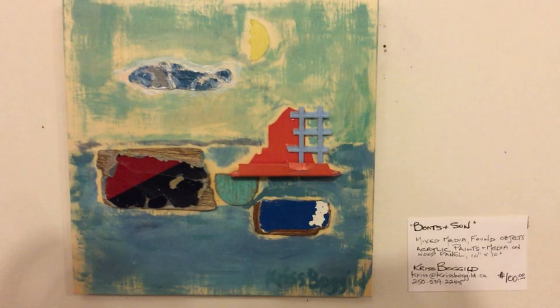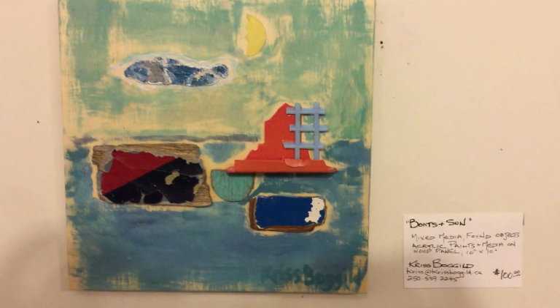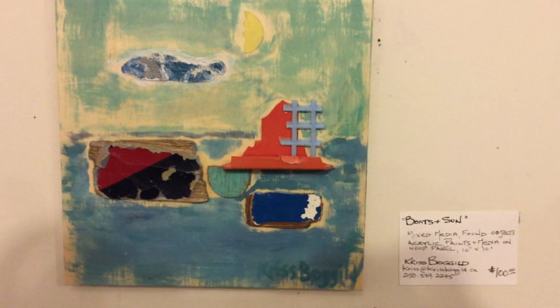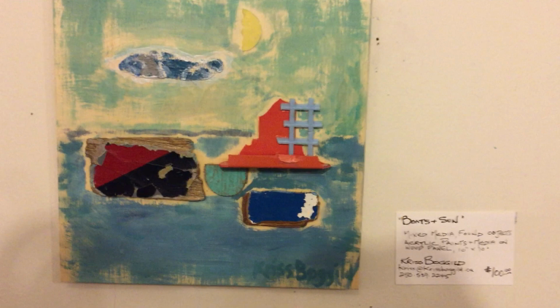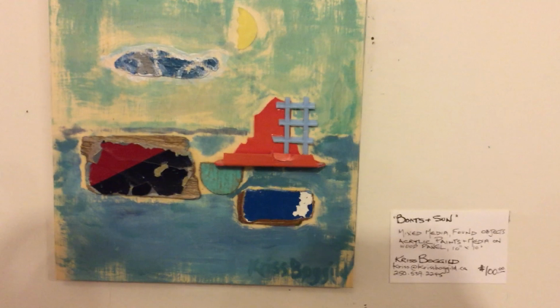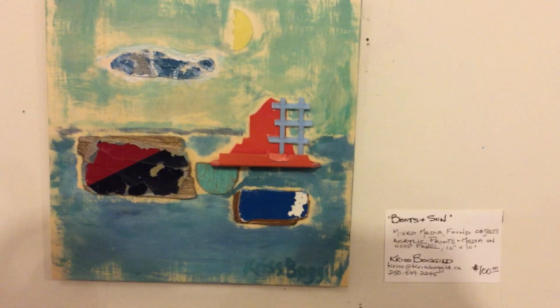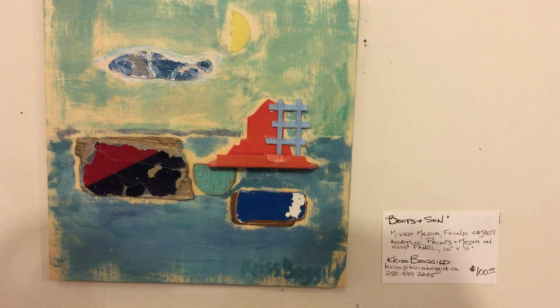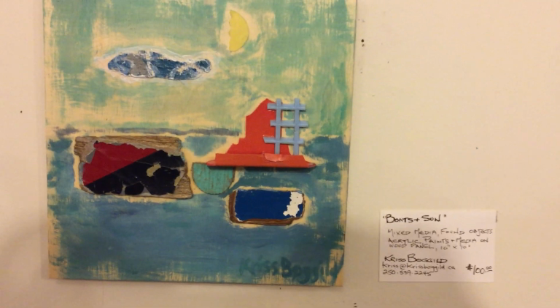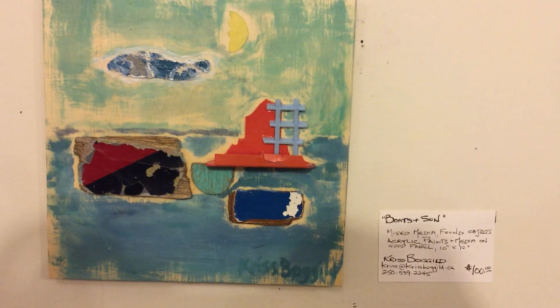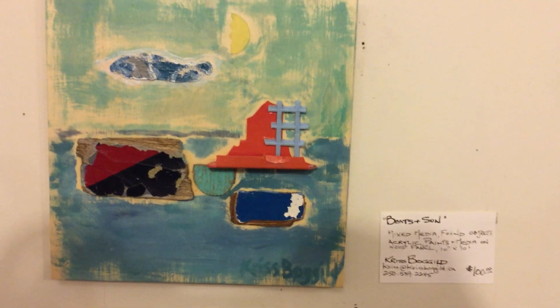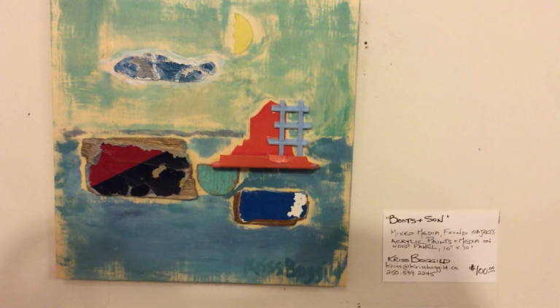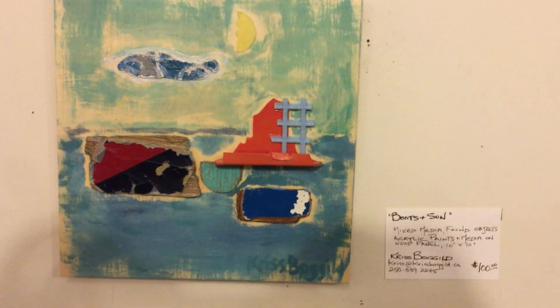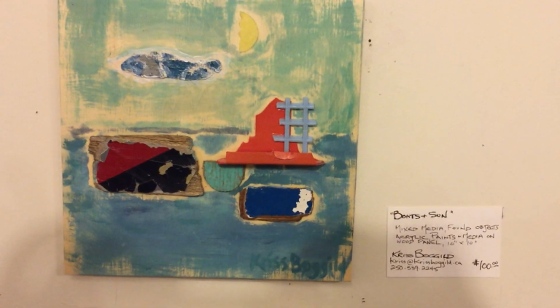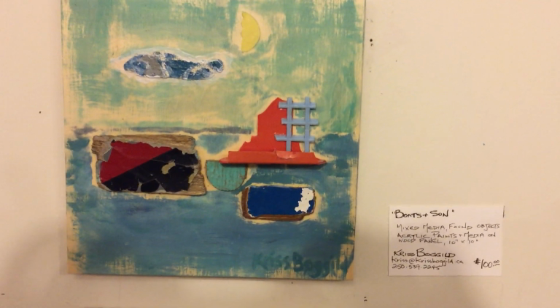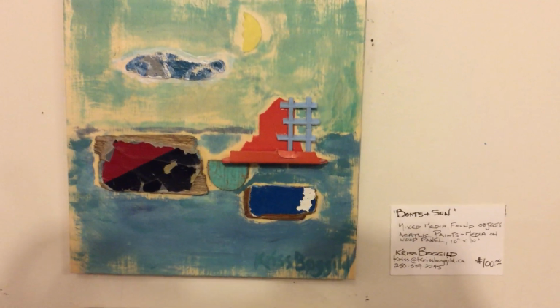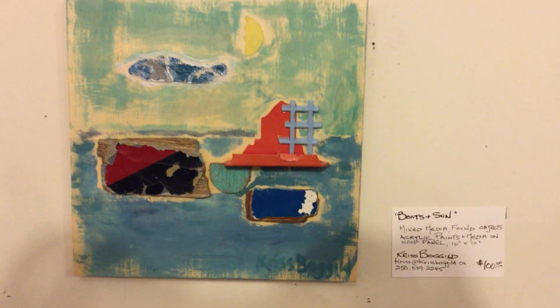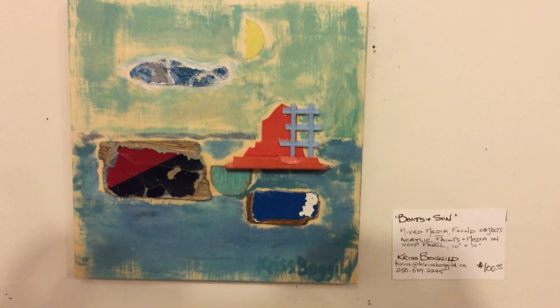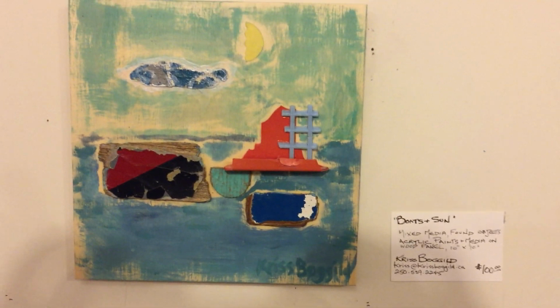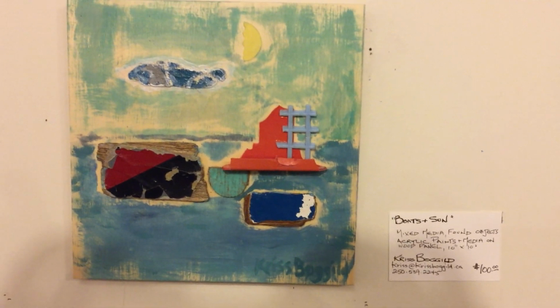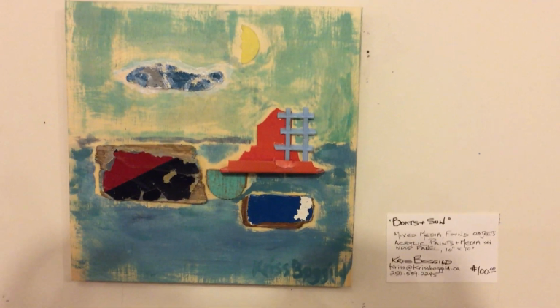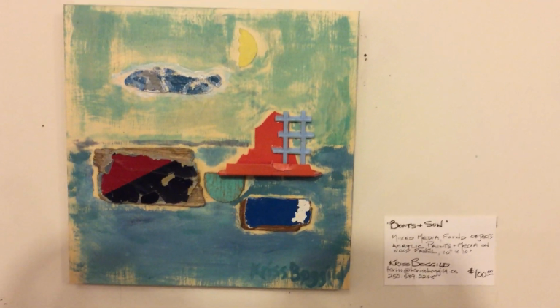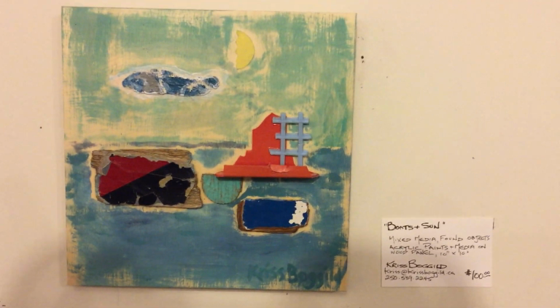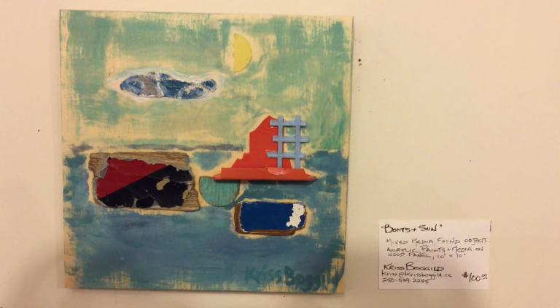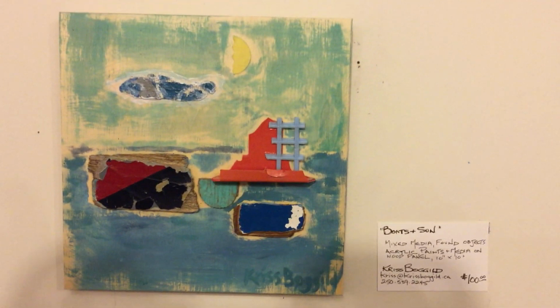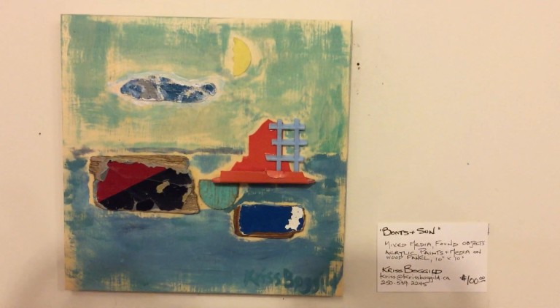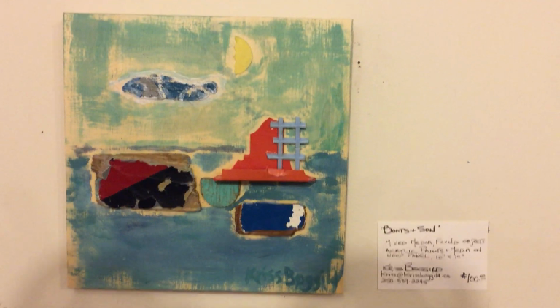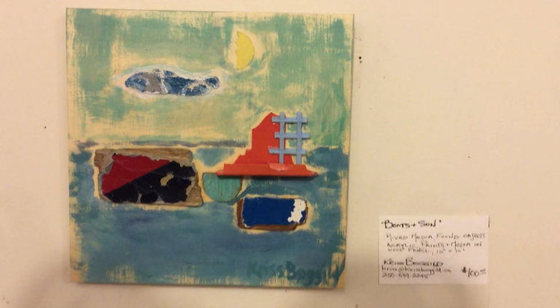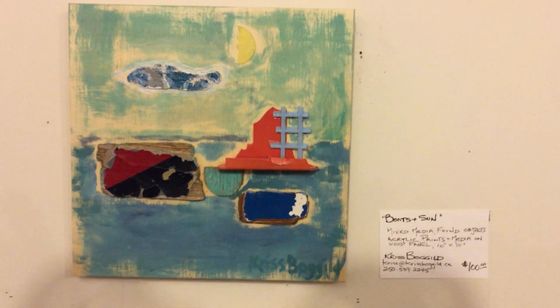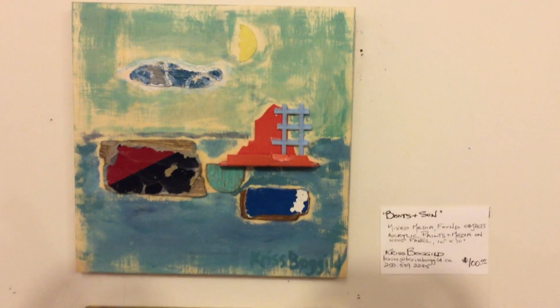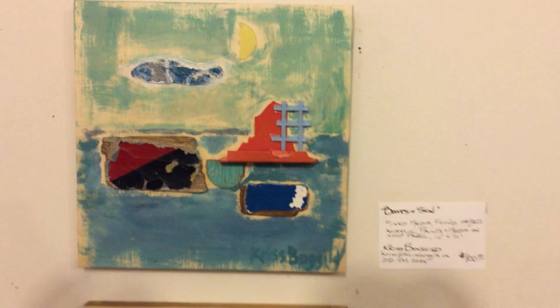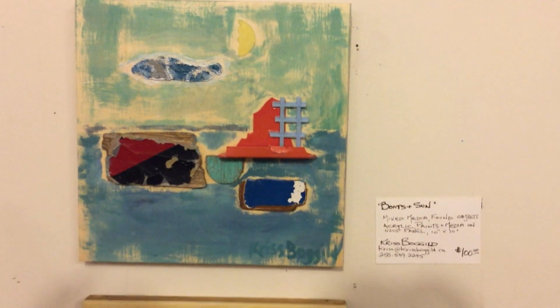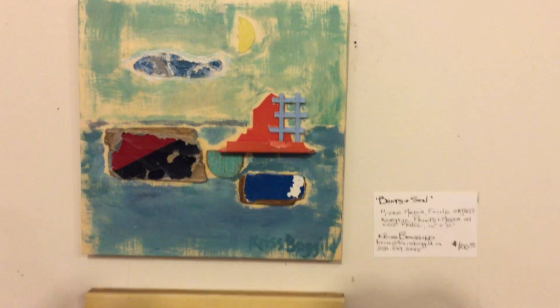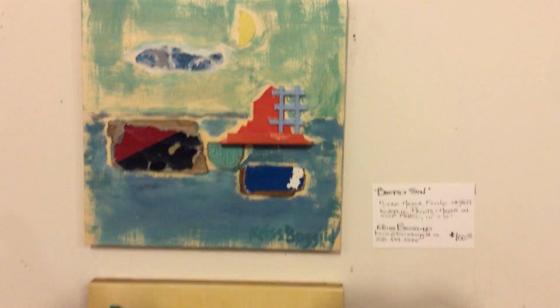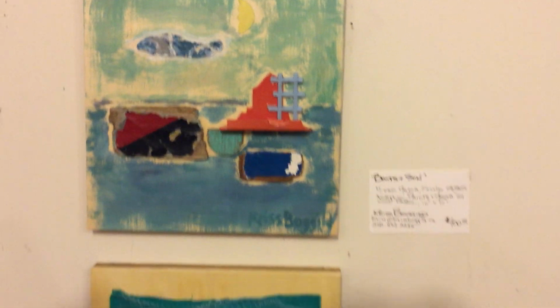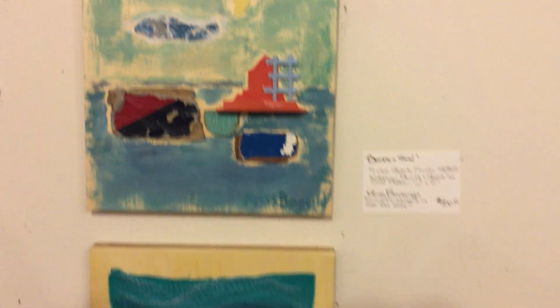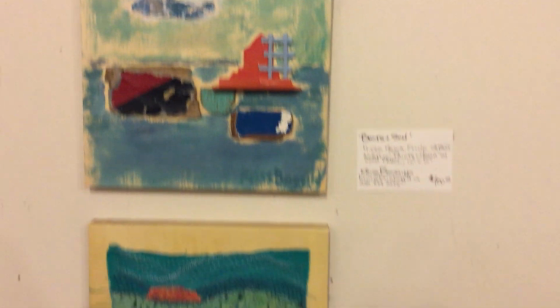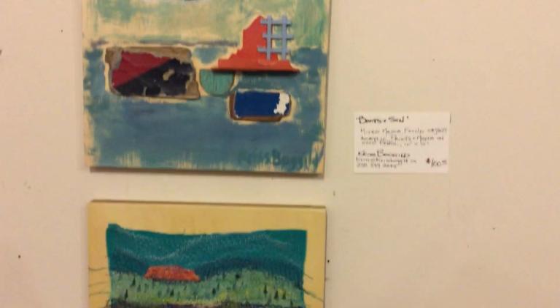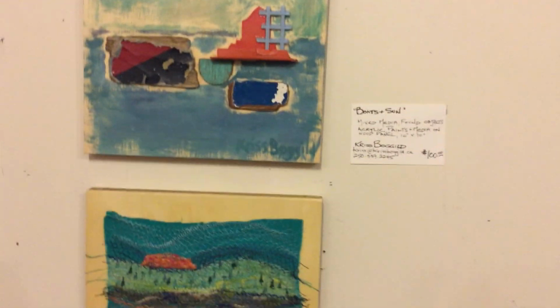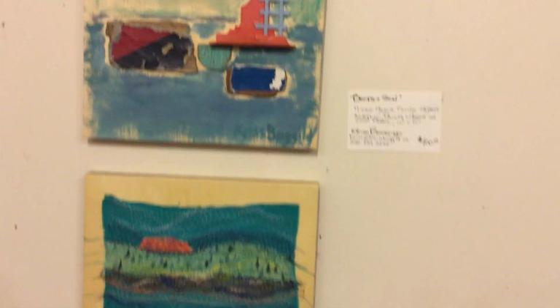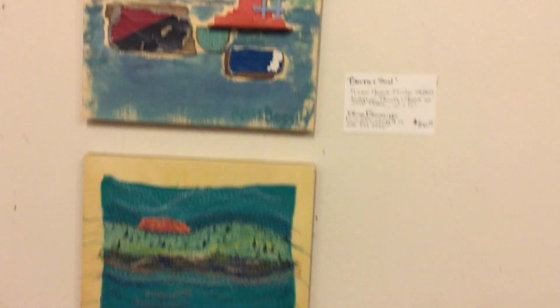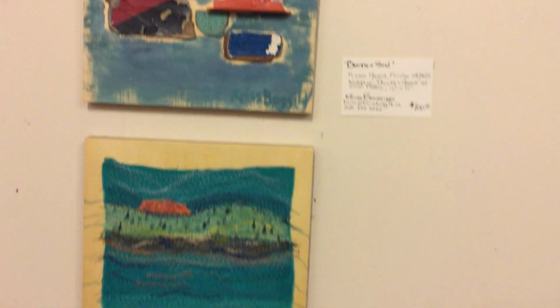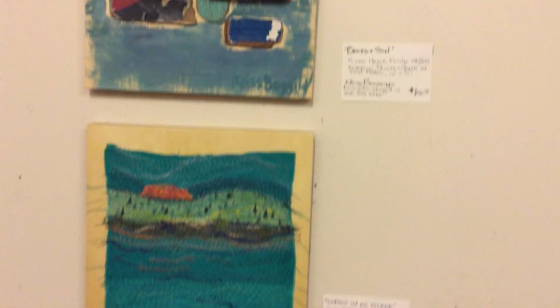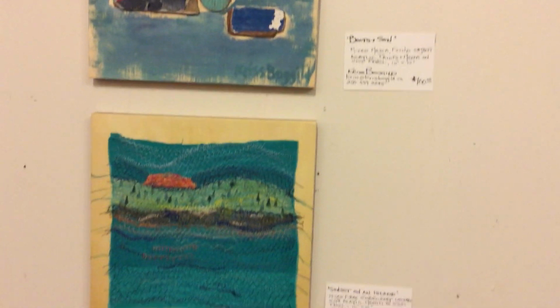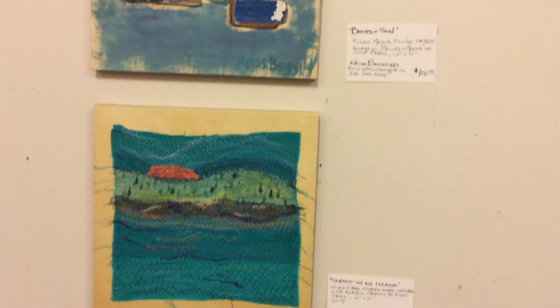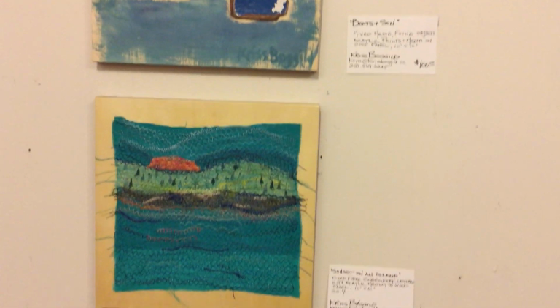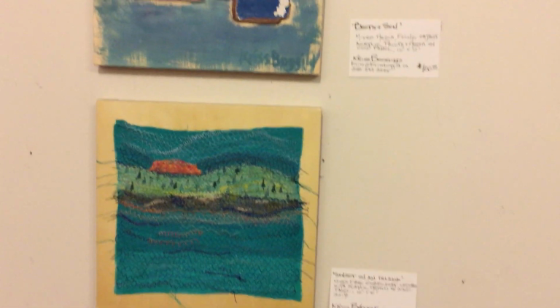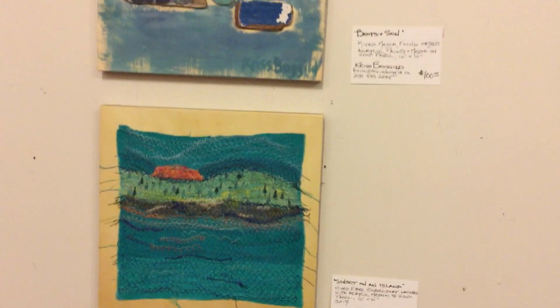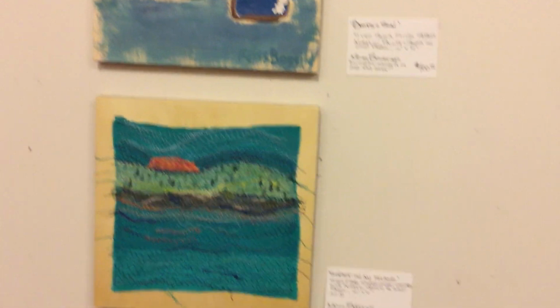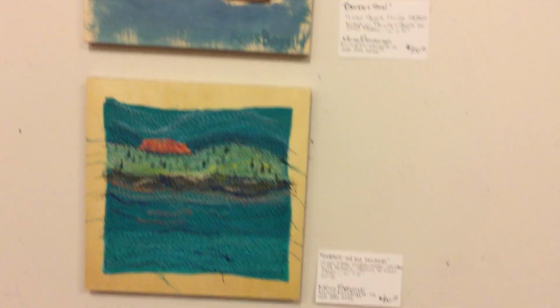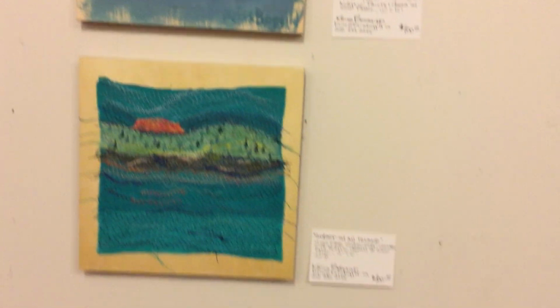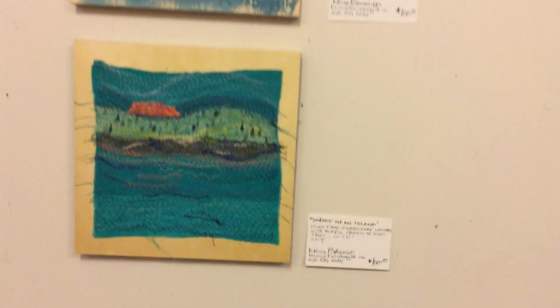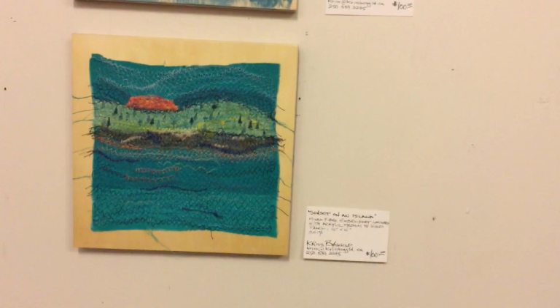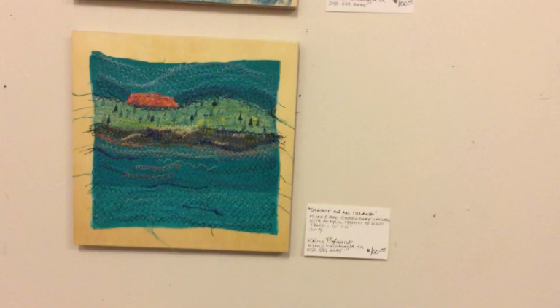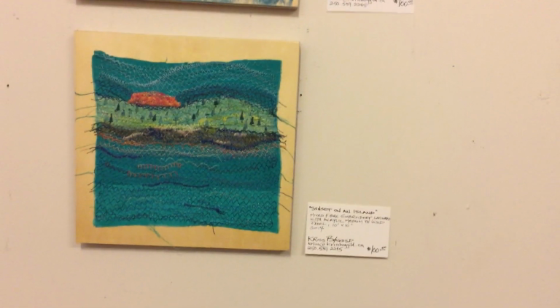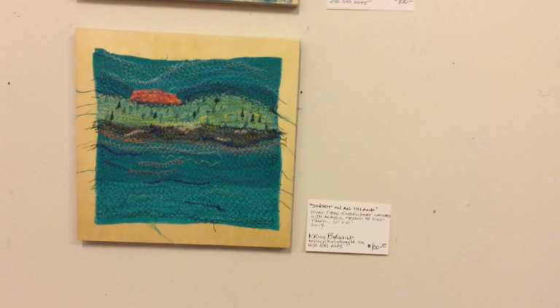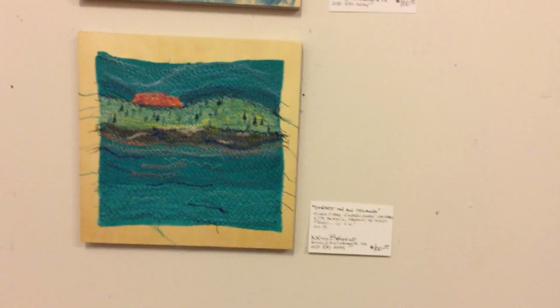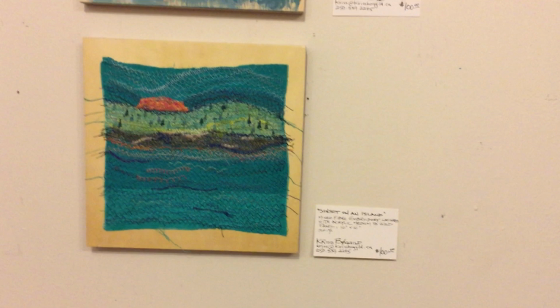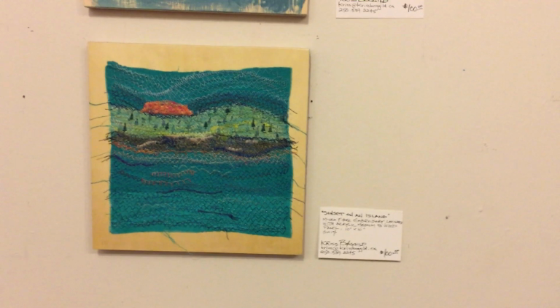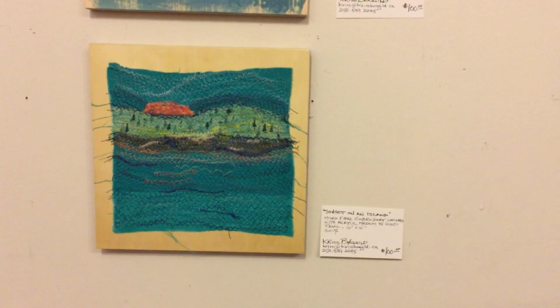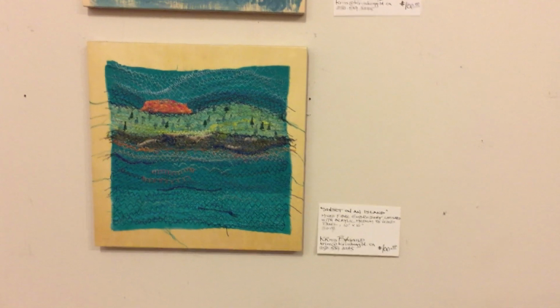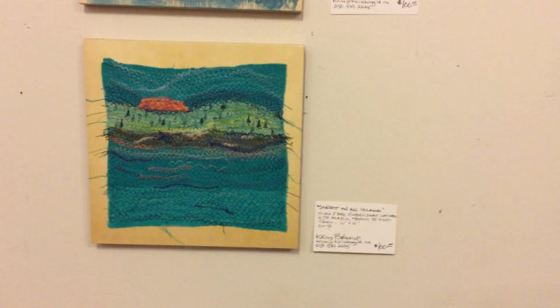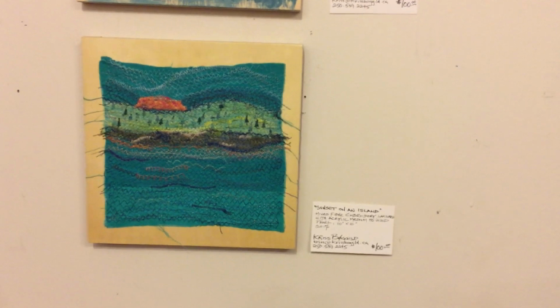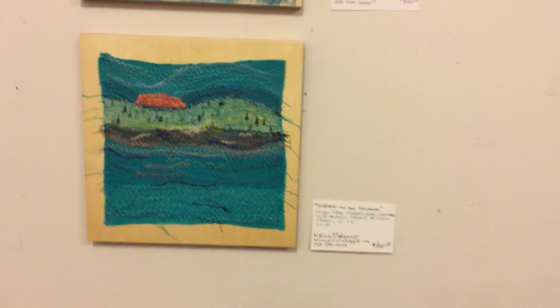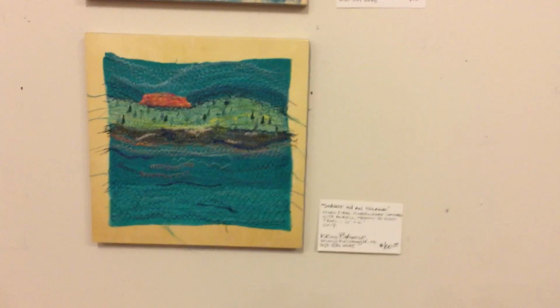This one's called Boats and Sun, mixed media, and Sunset on an Island.